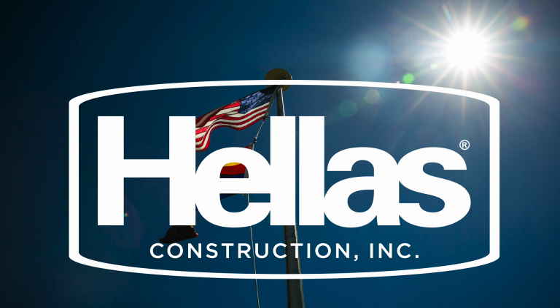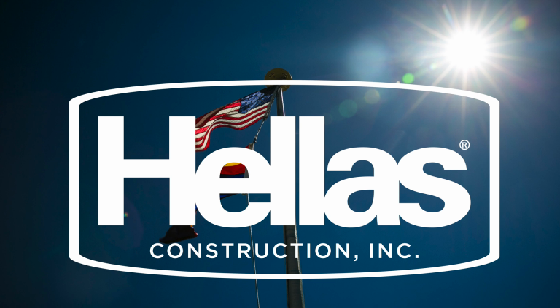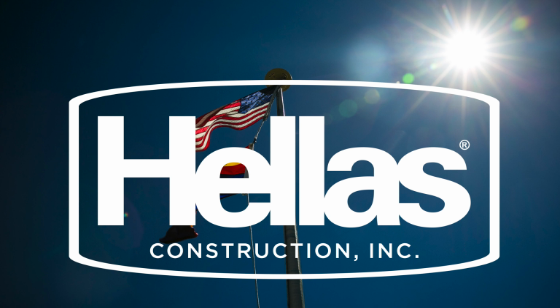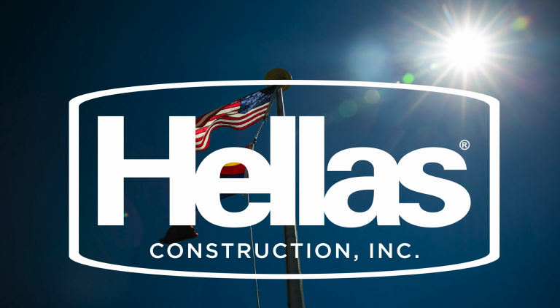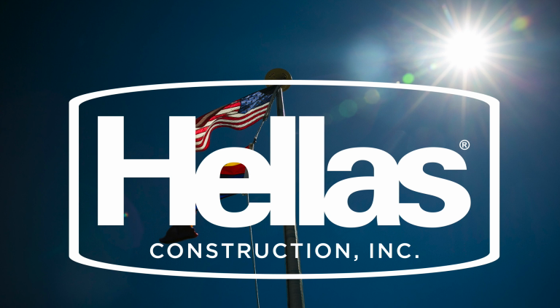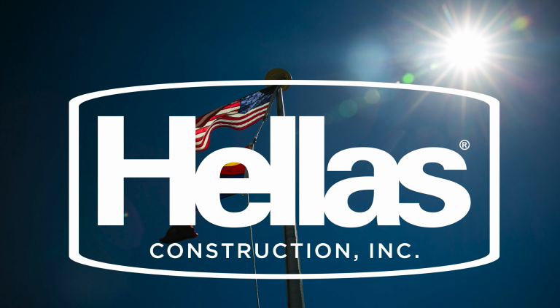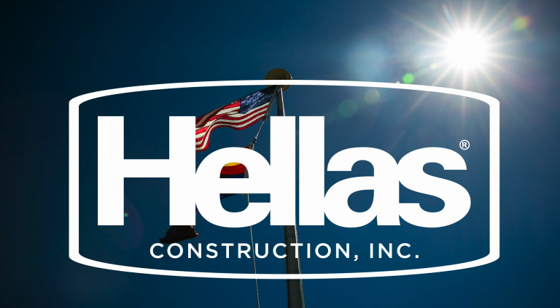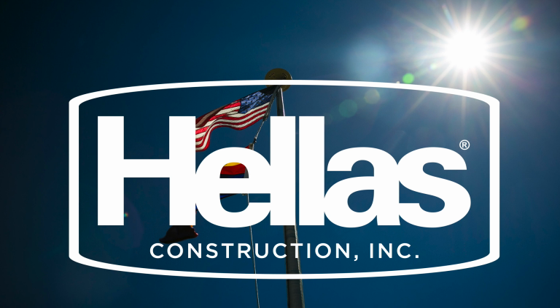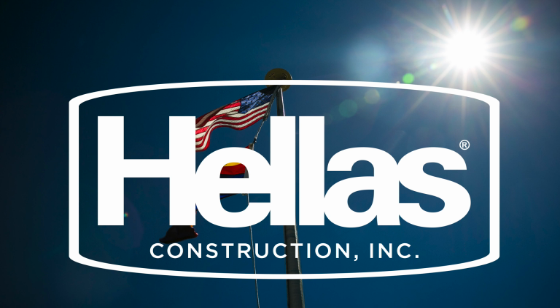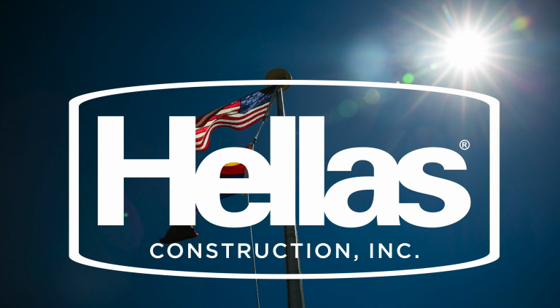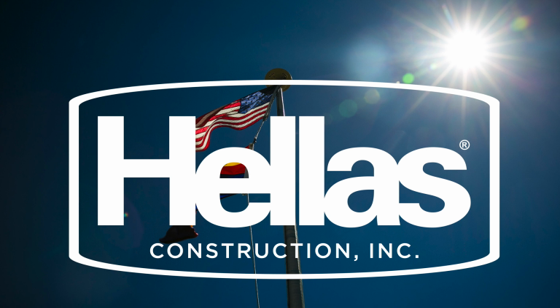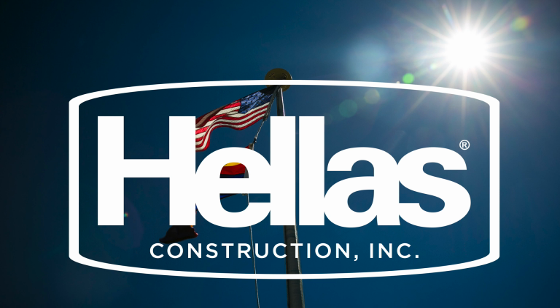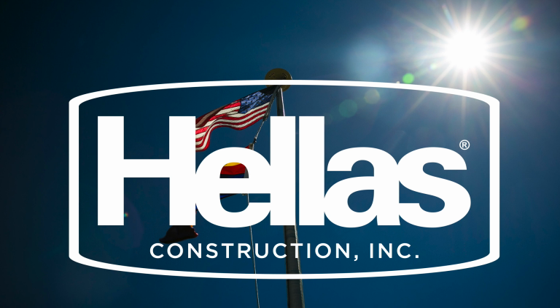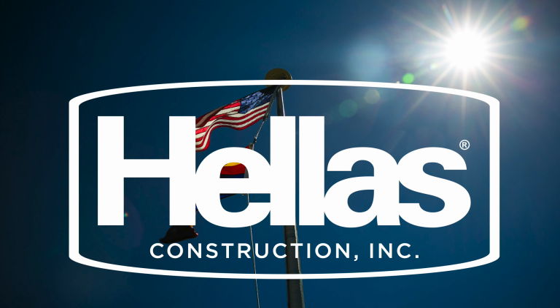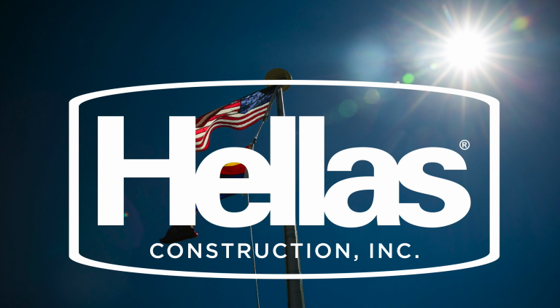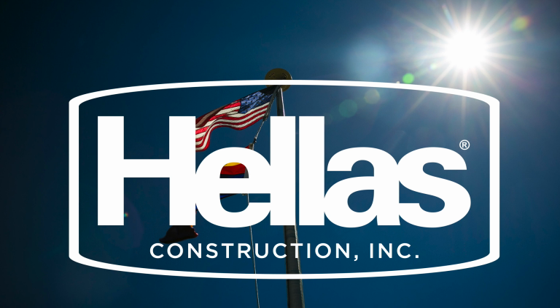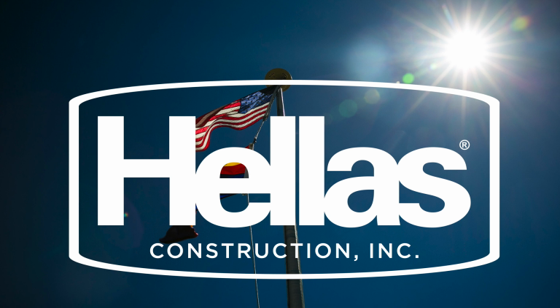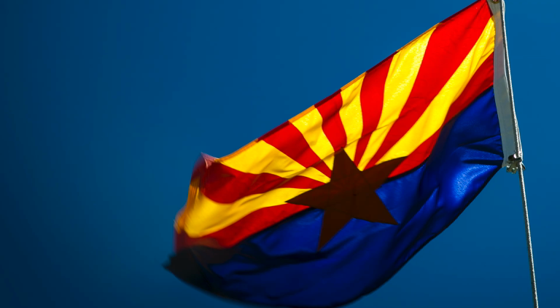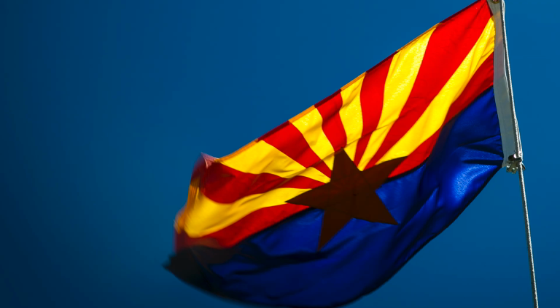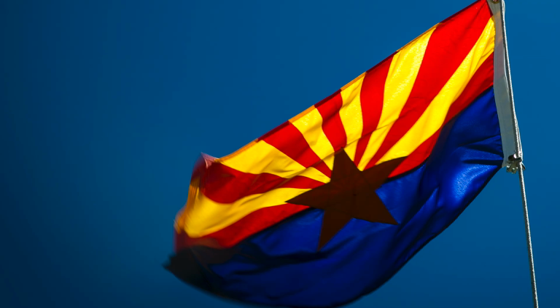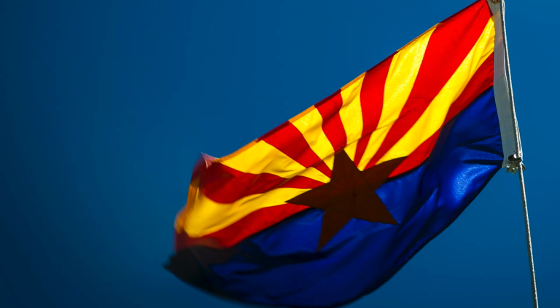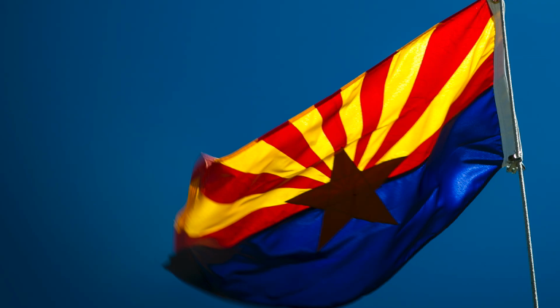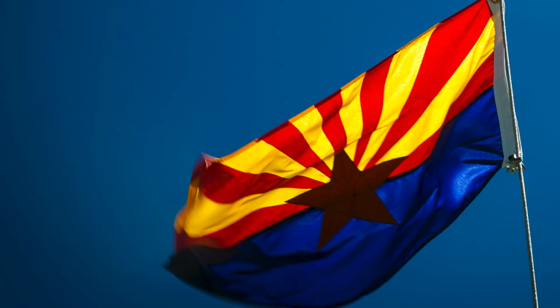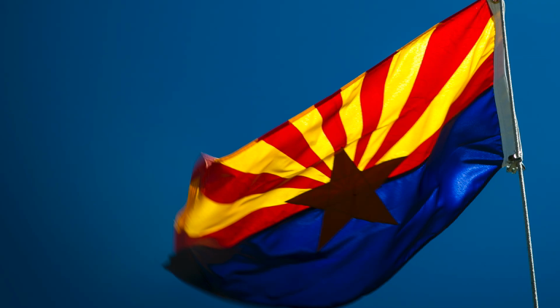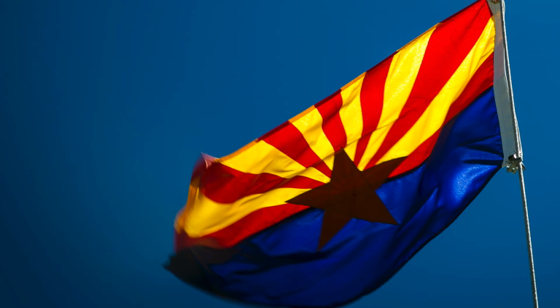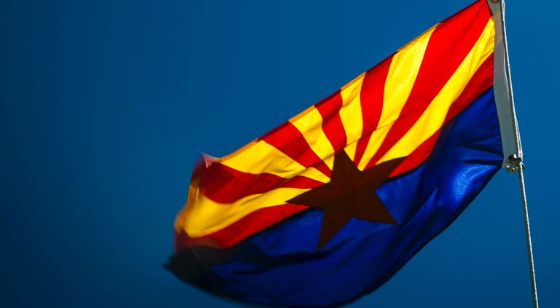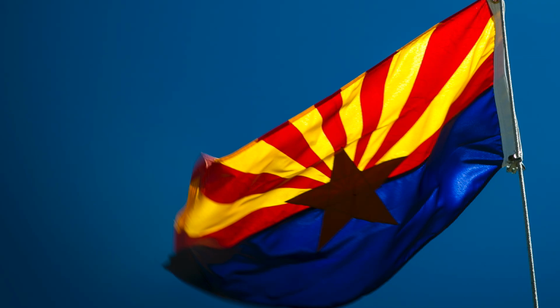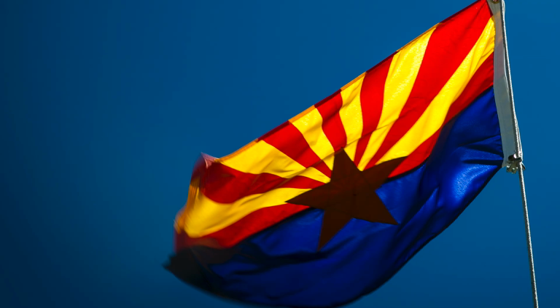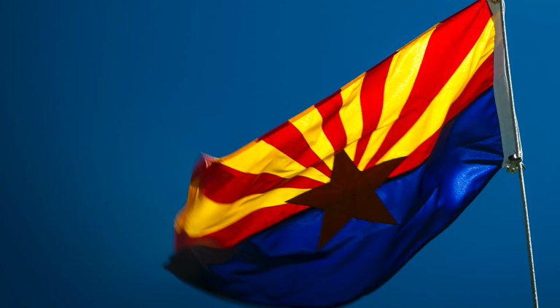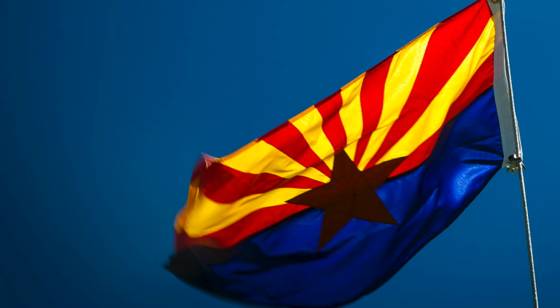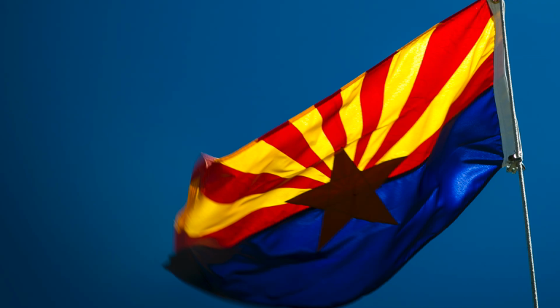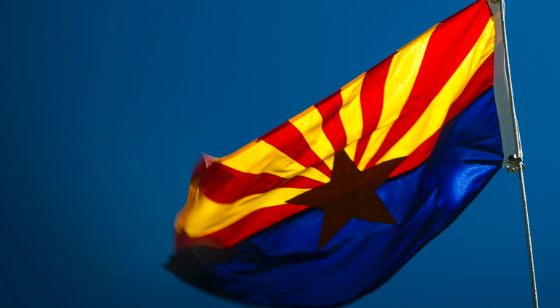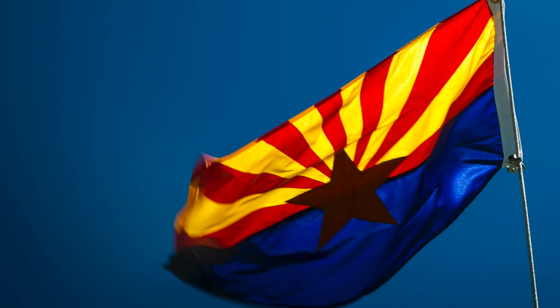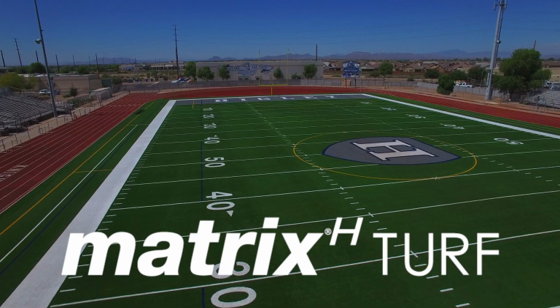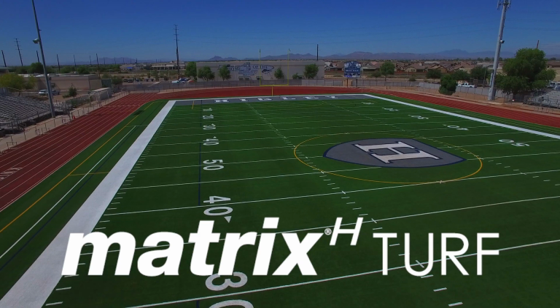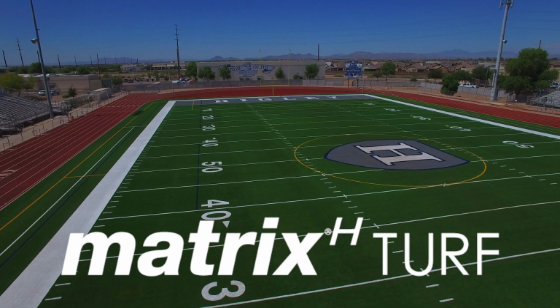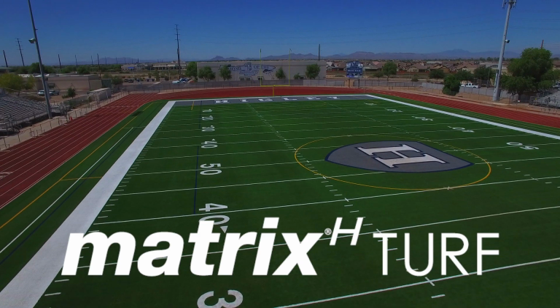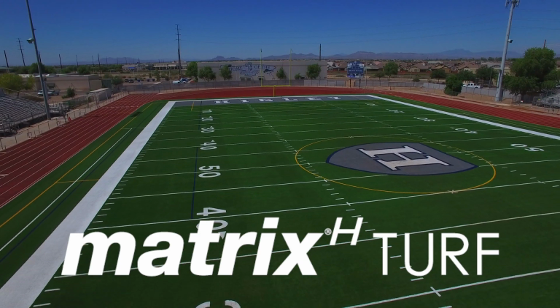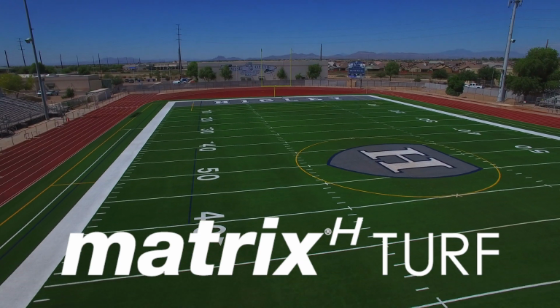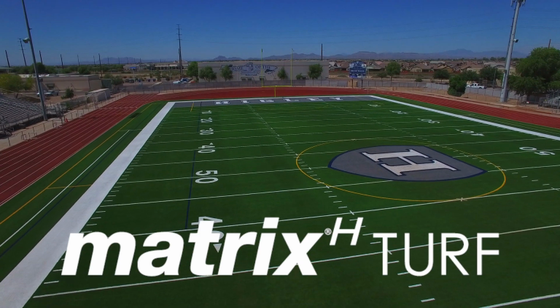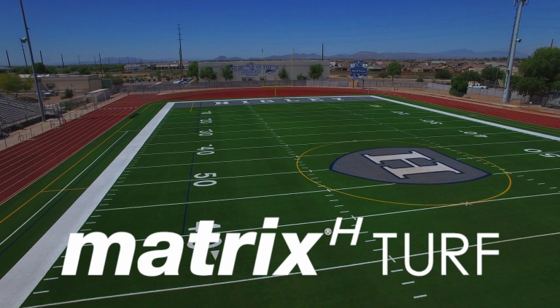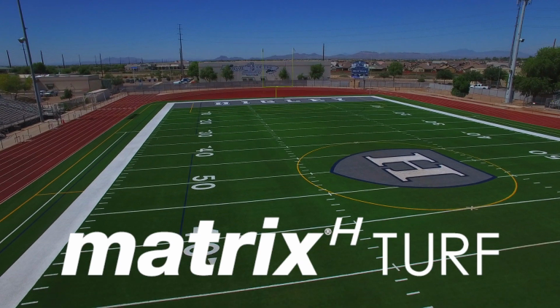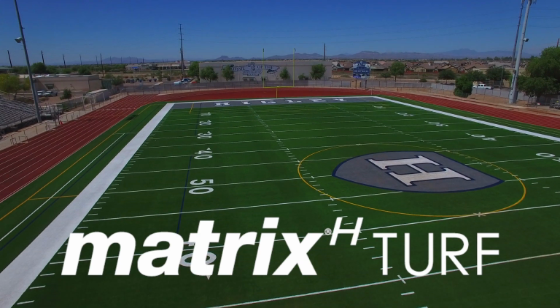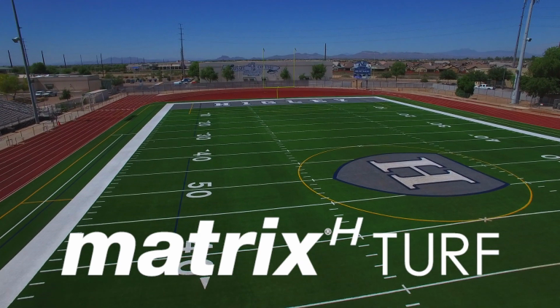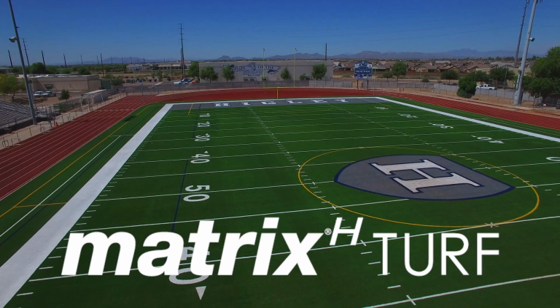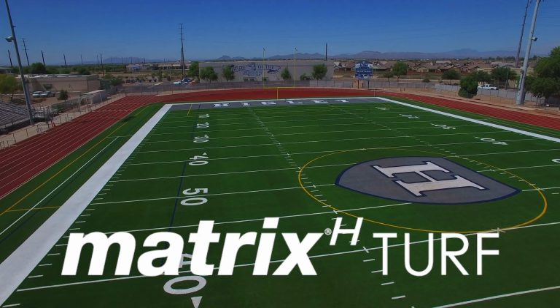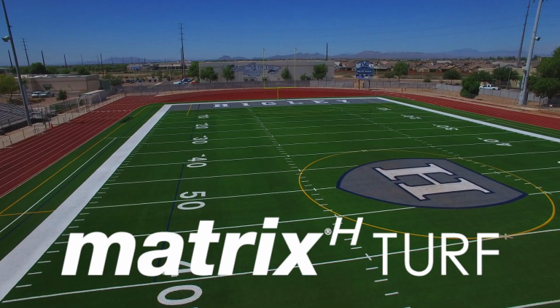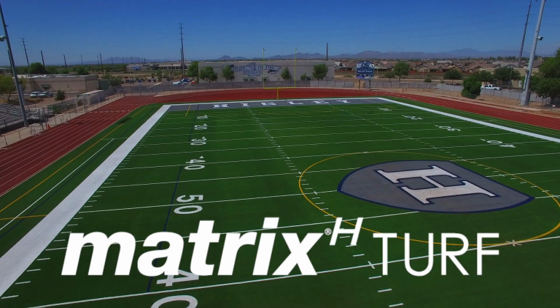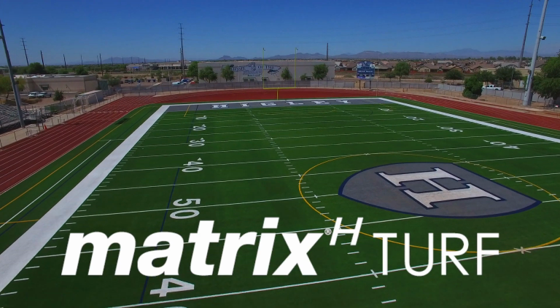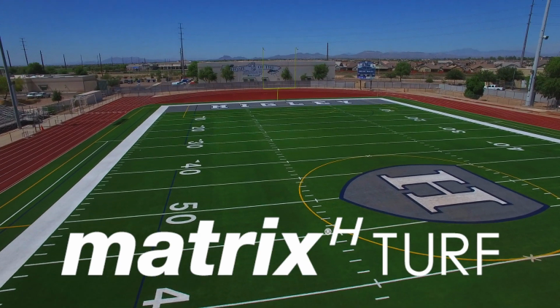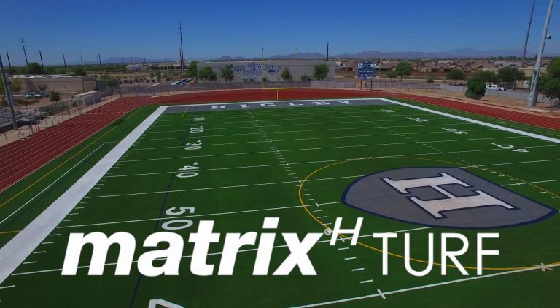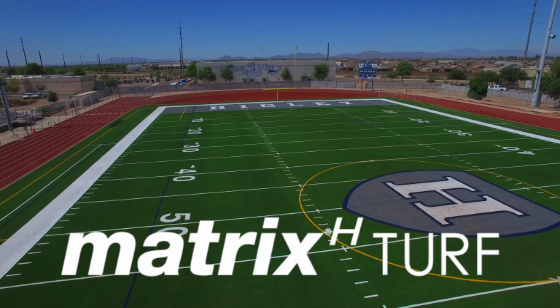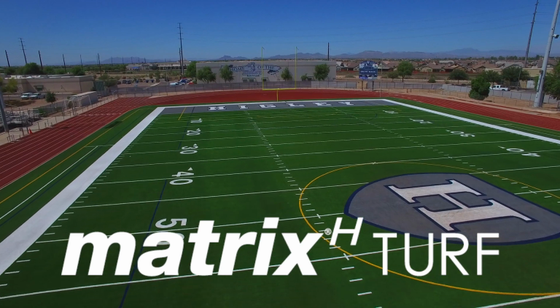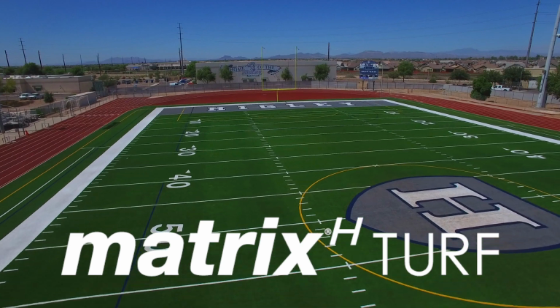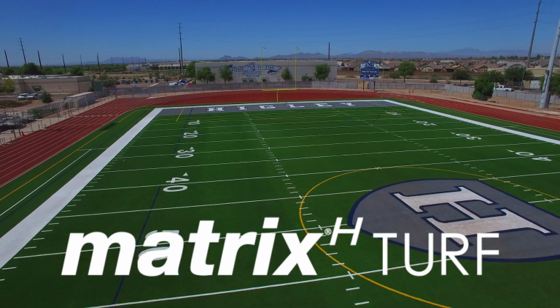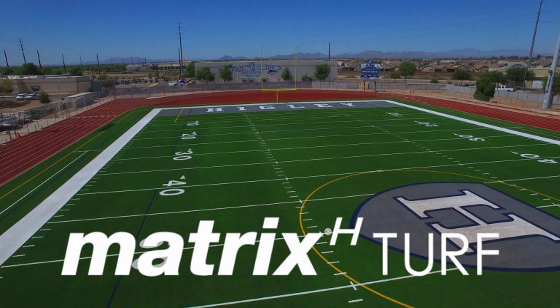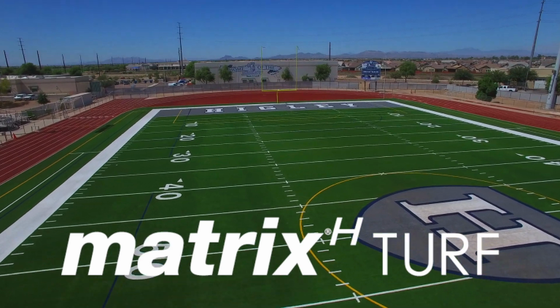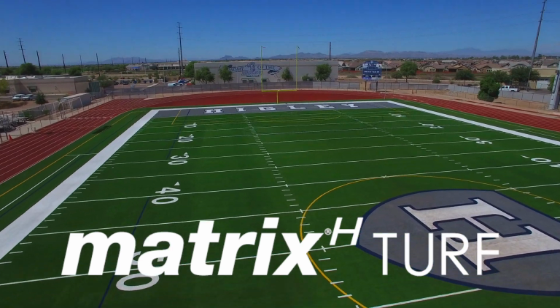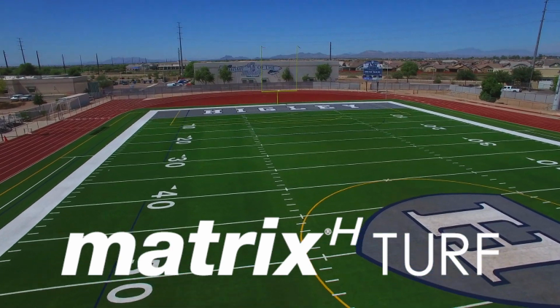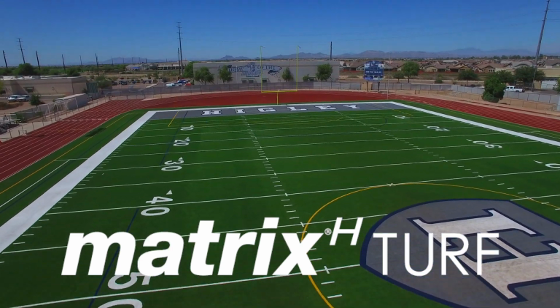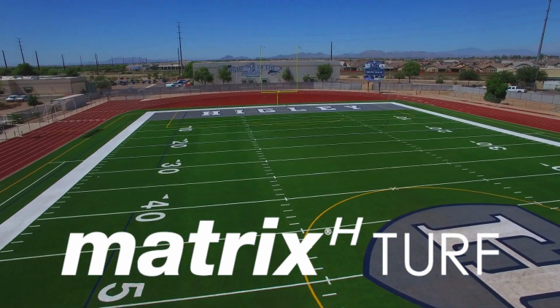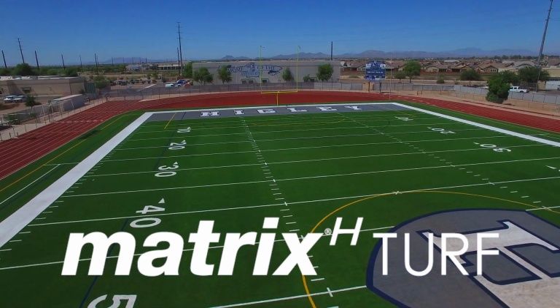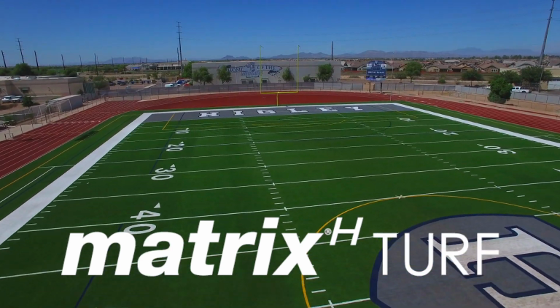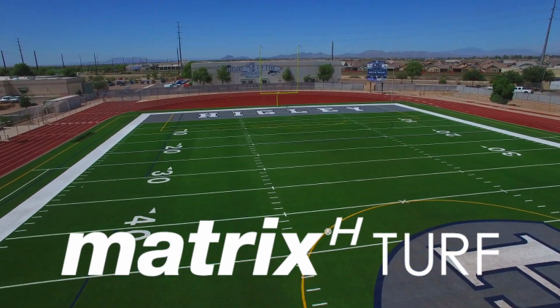We came out to the Valley of the Sun. This is Gilbert, Arizona, just southeast of Phoenix. This is Higley High School.